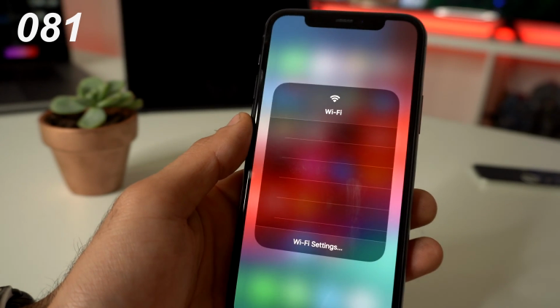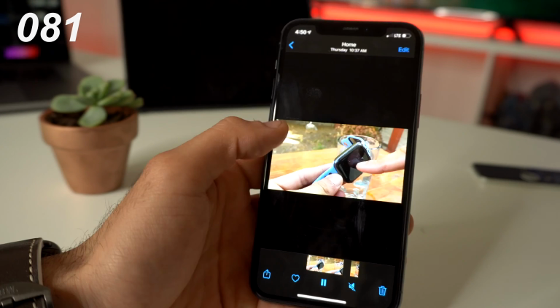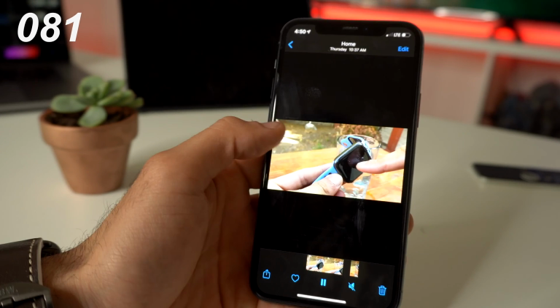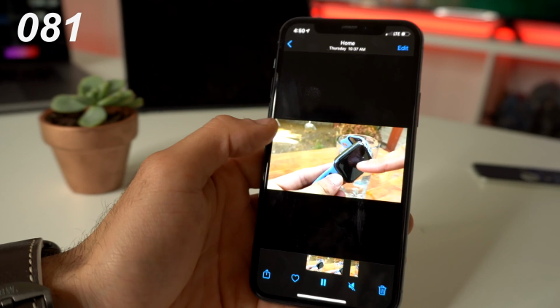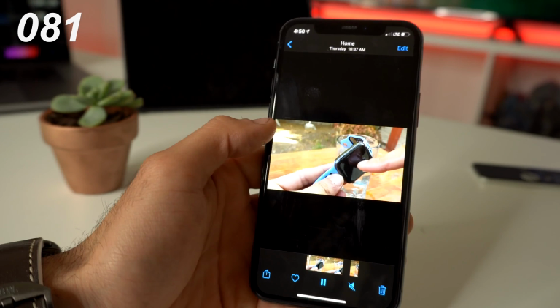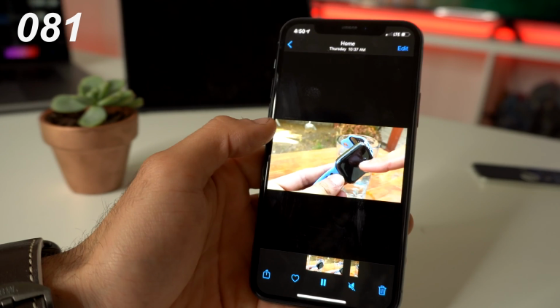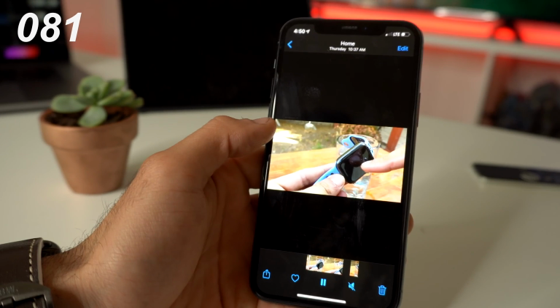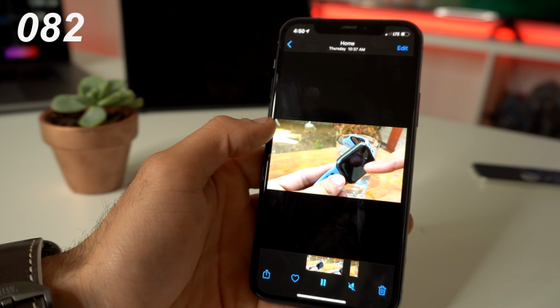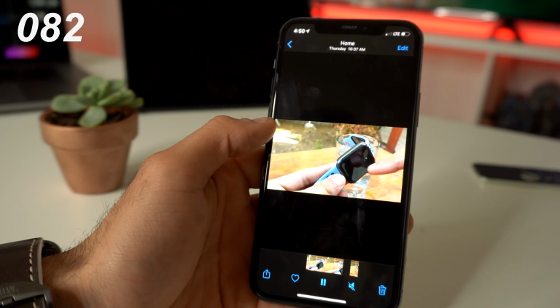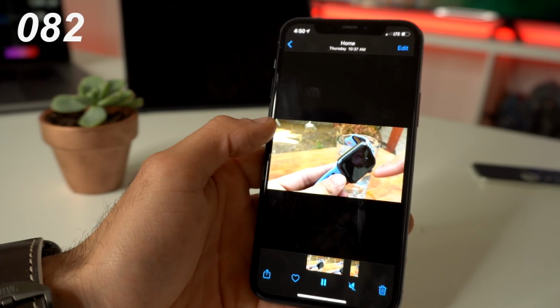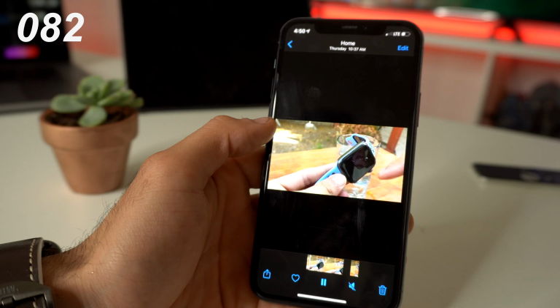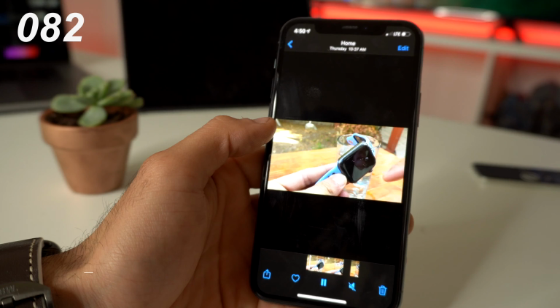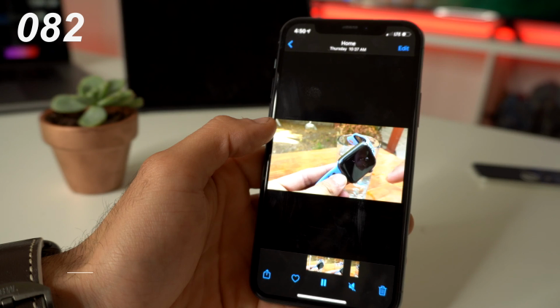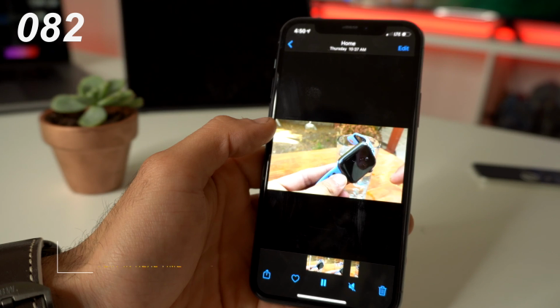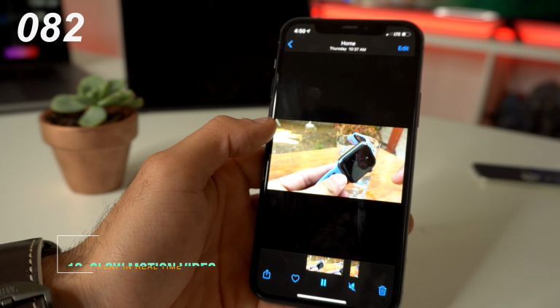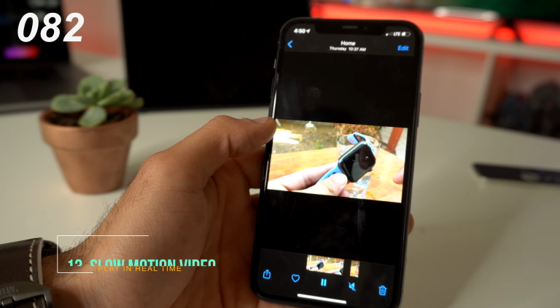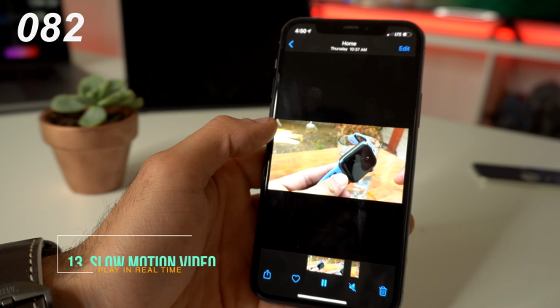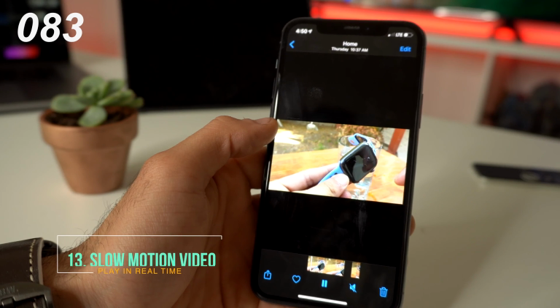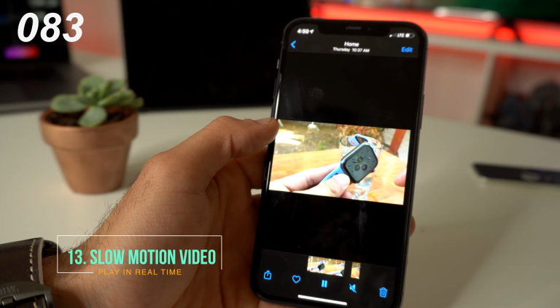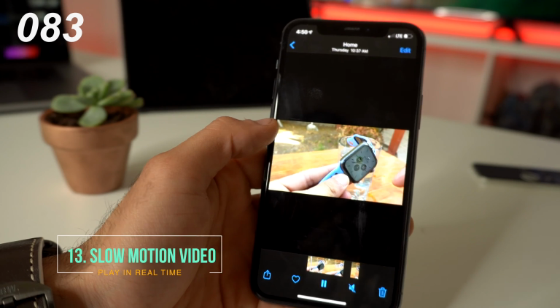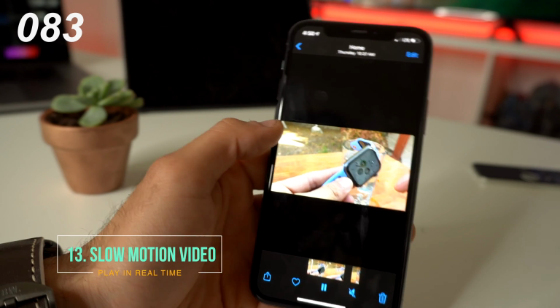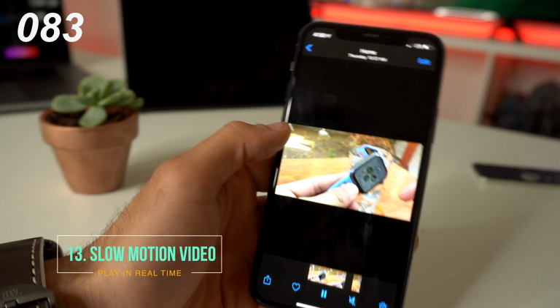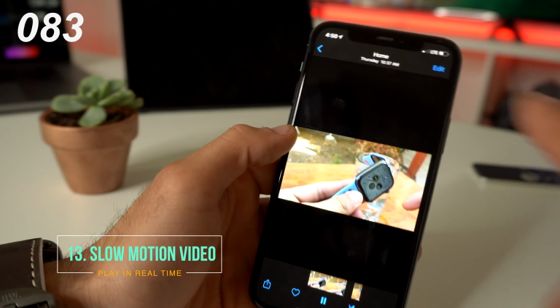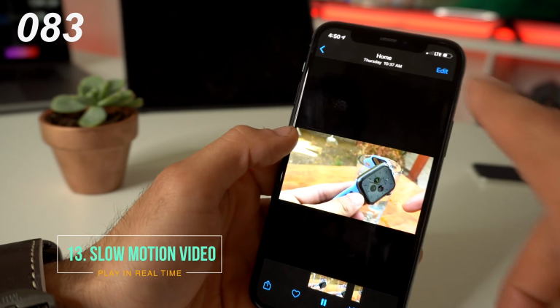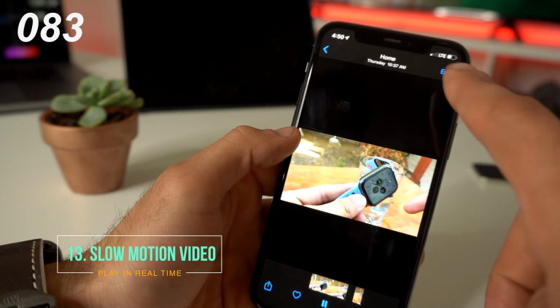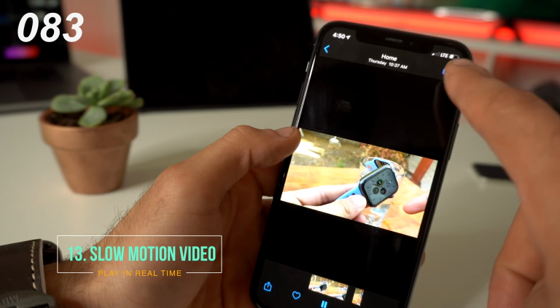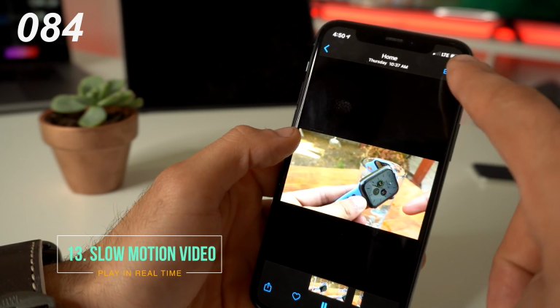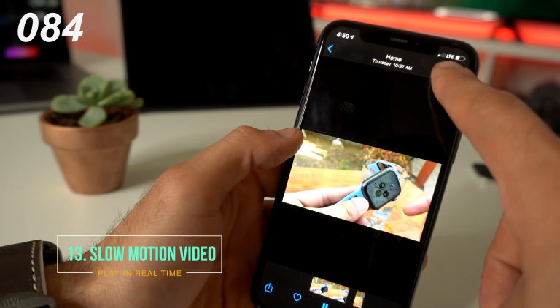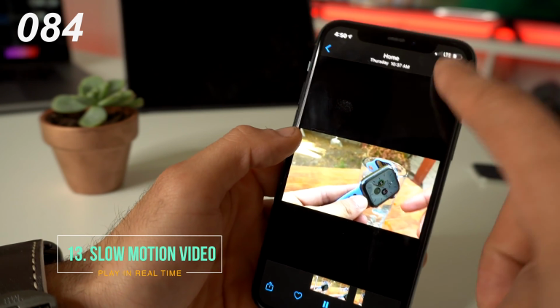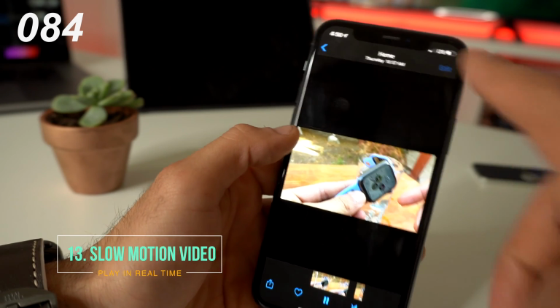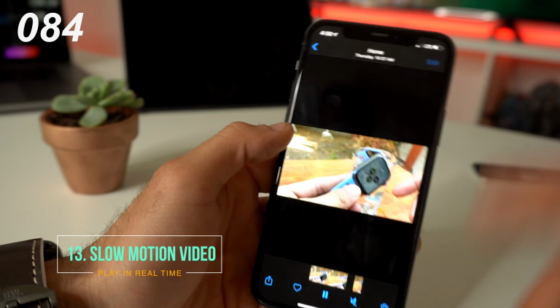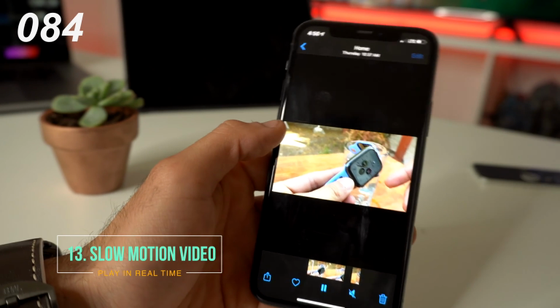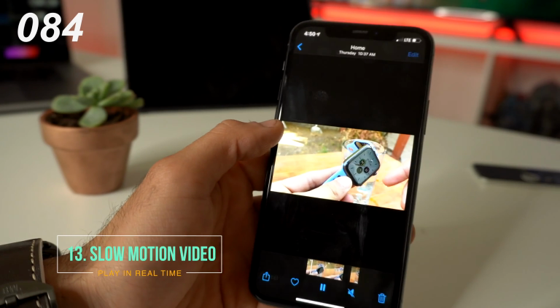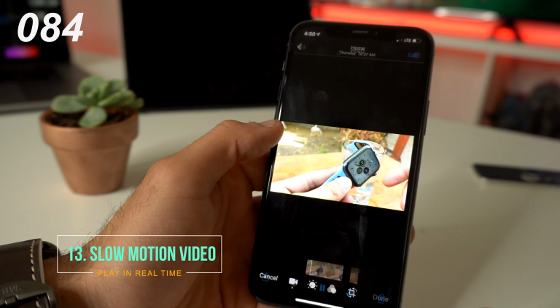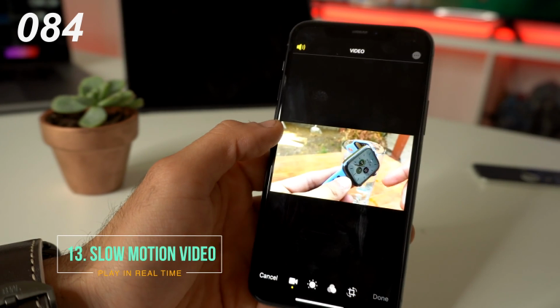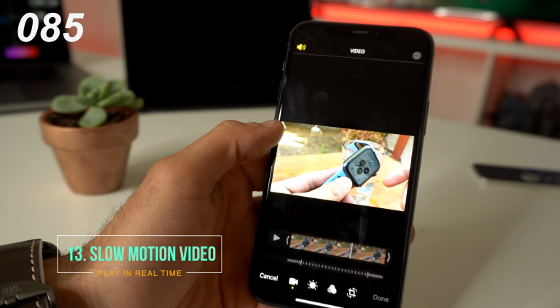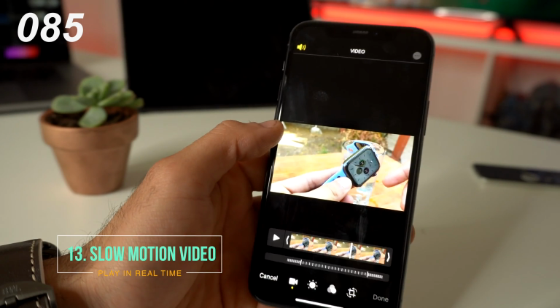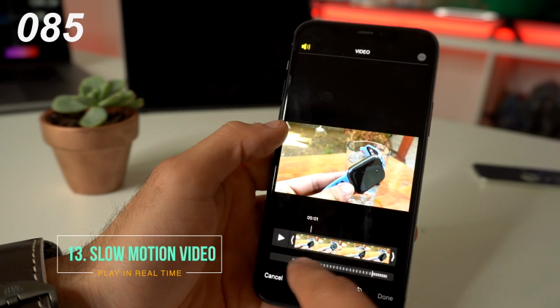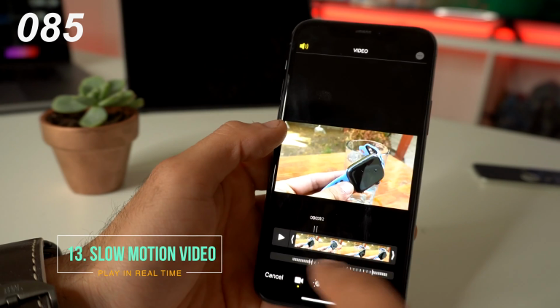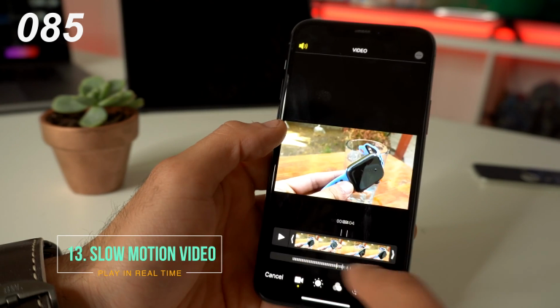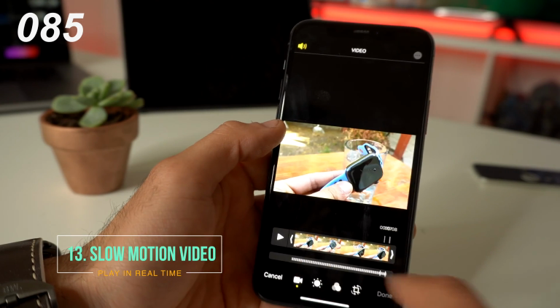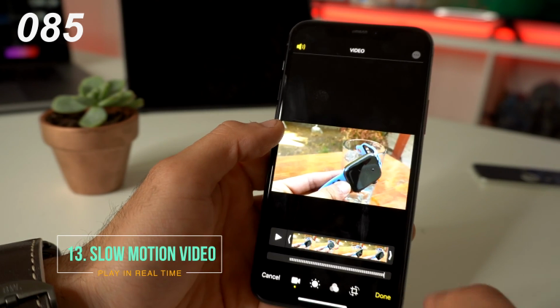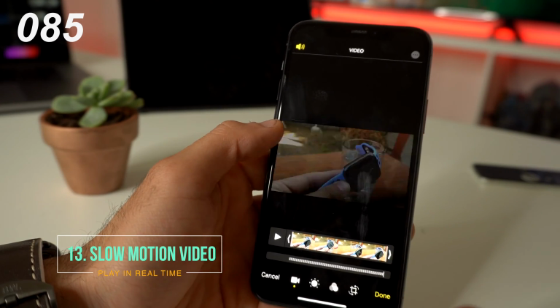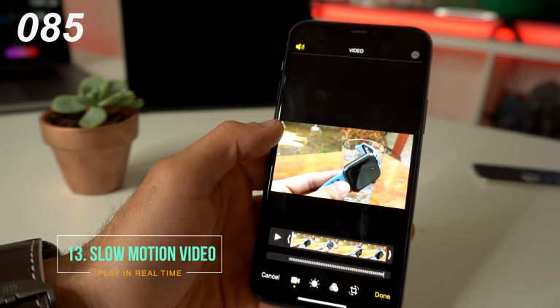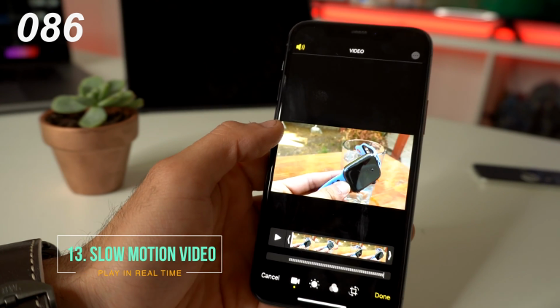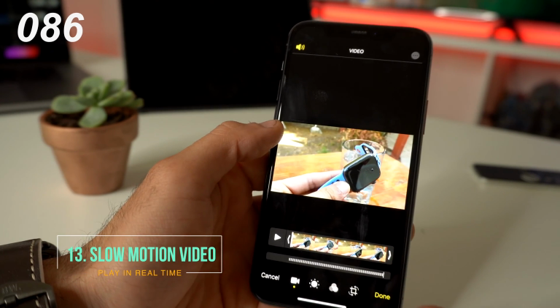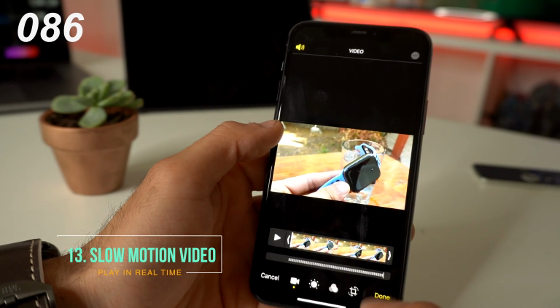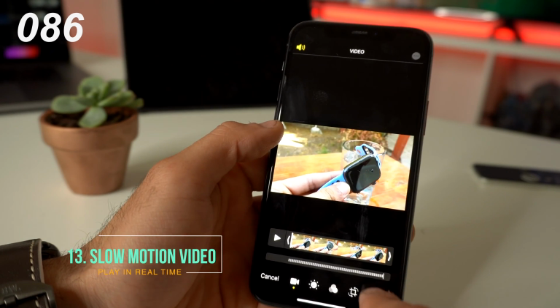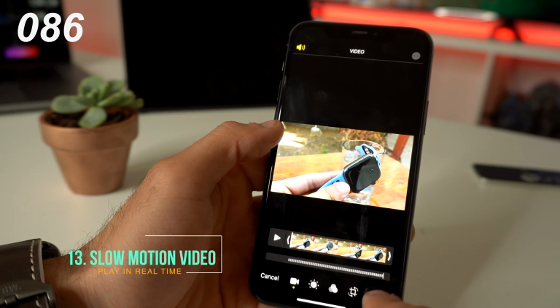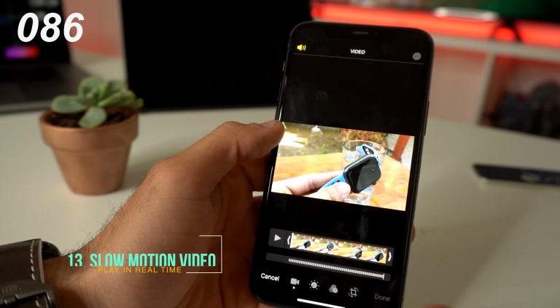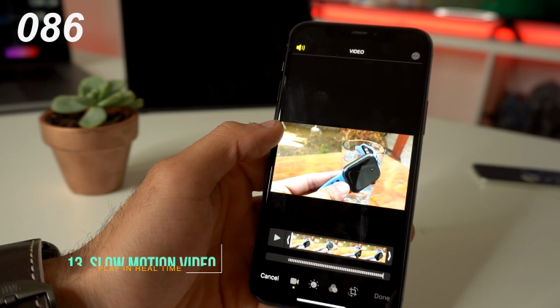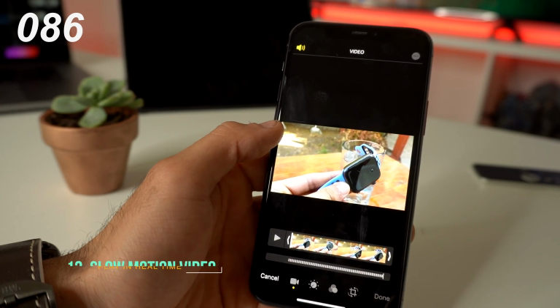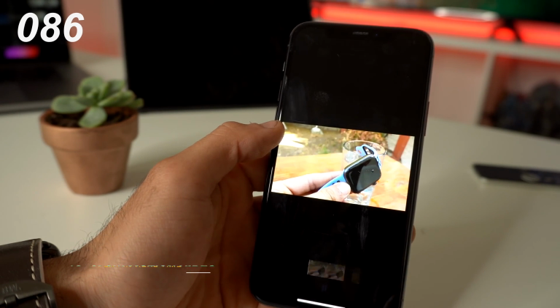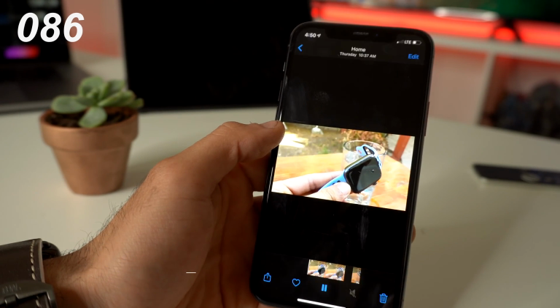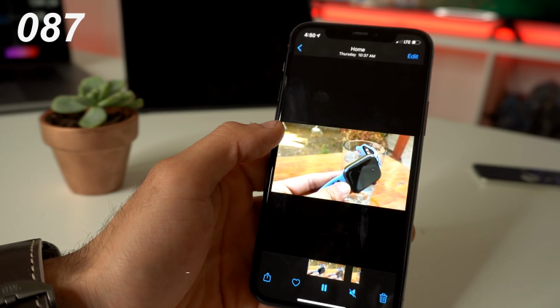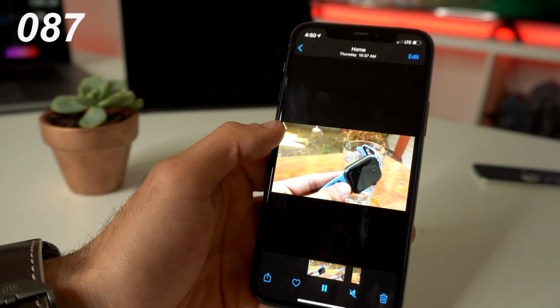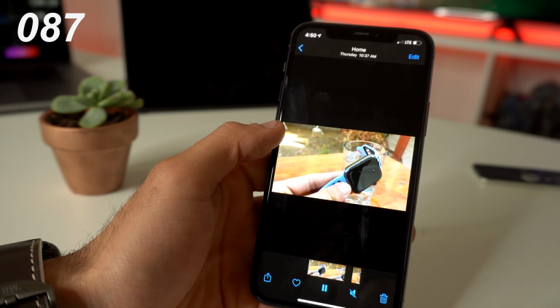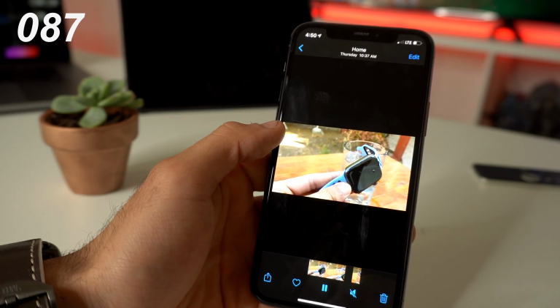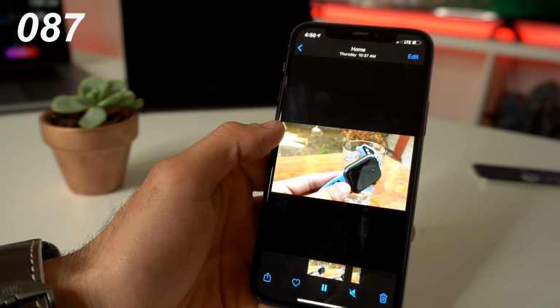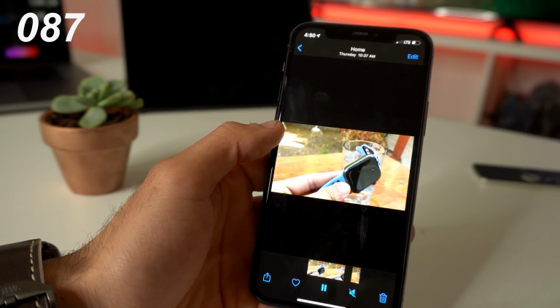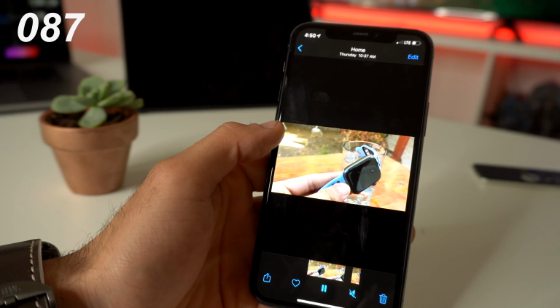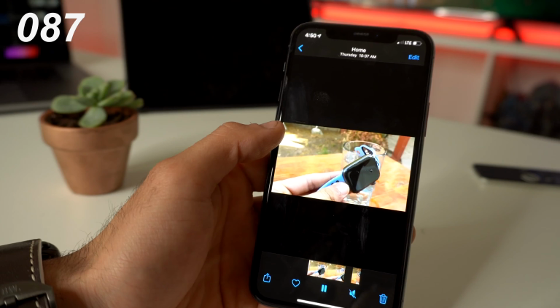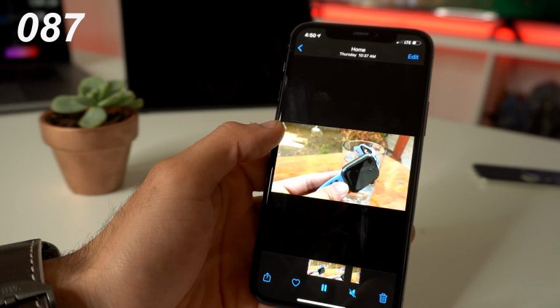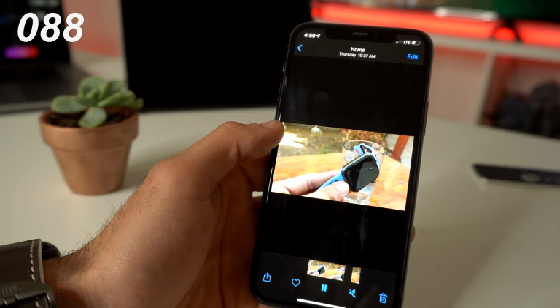If you accidentally record a video in slow motion, you can actually edit it to allow it to play in real time instead.